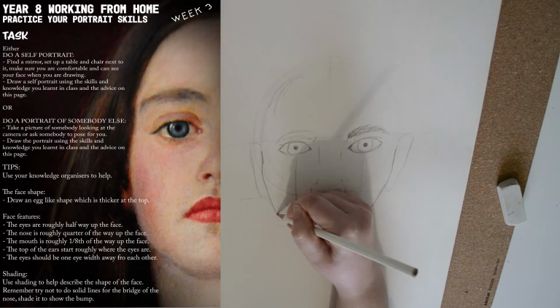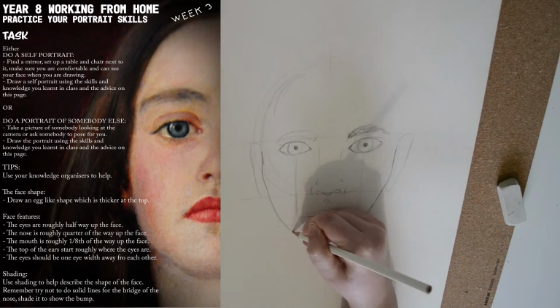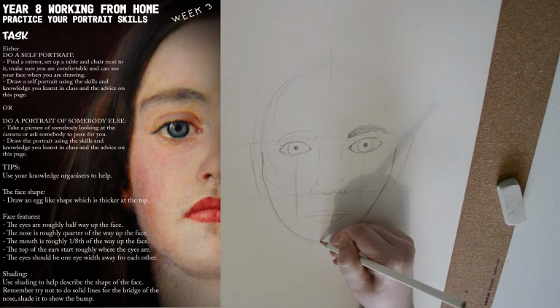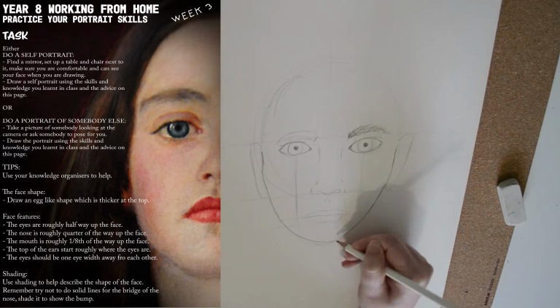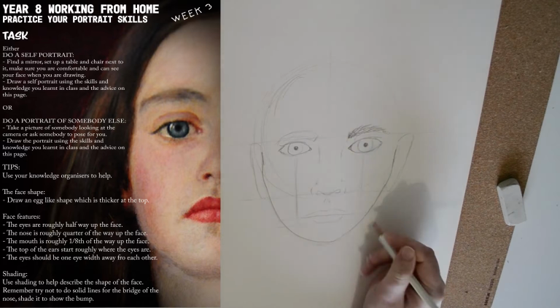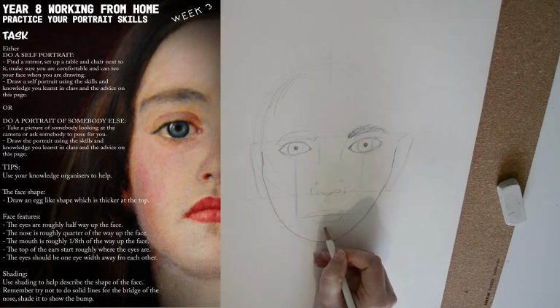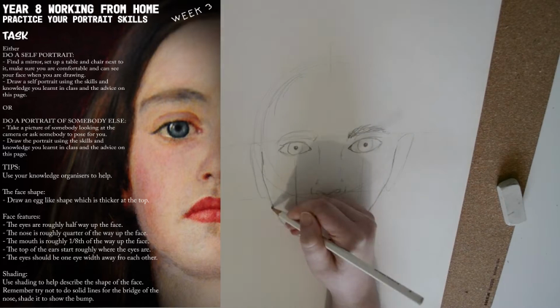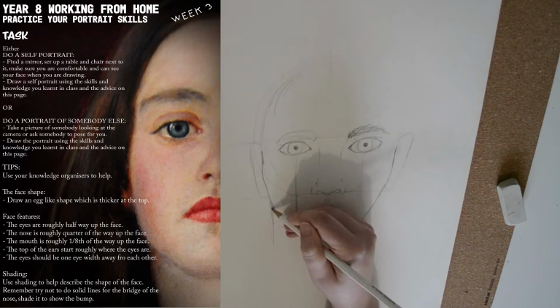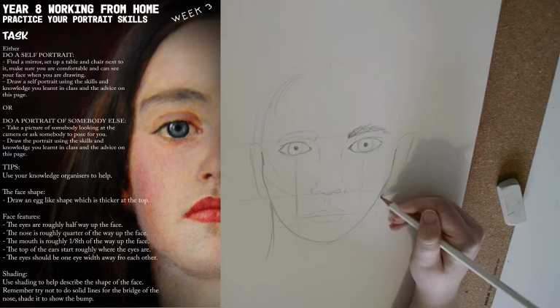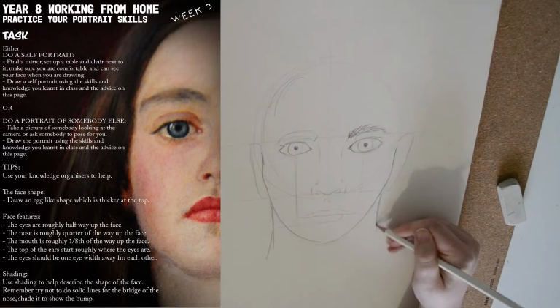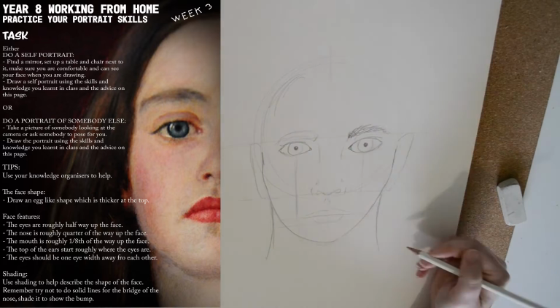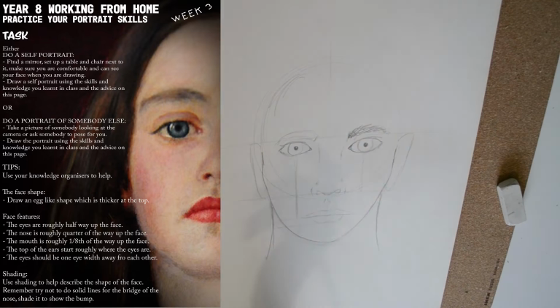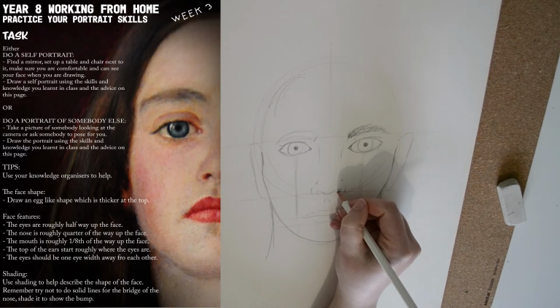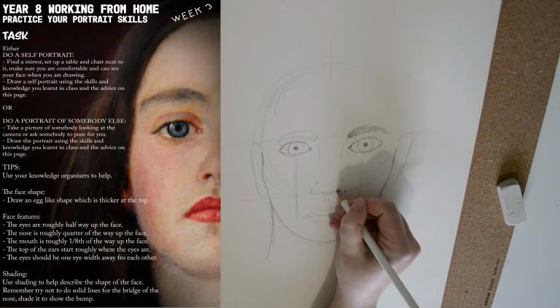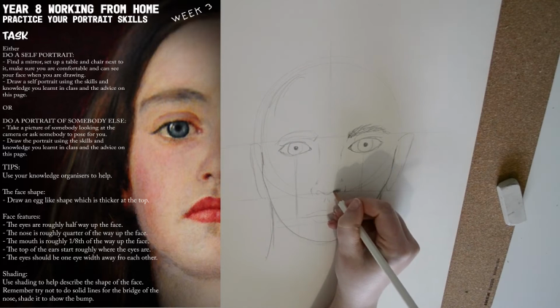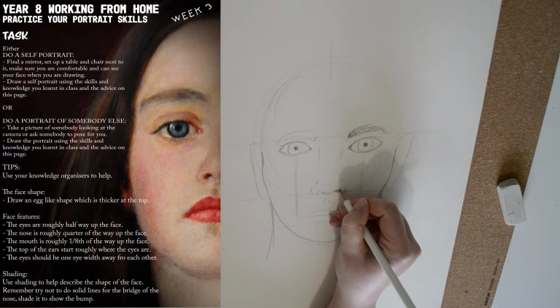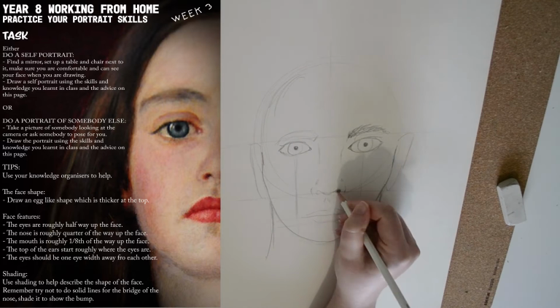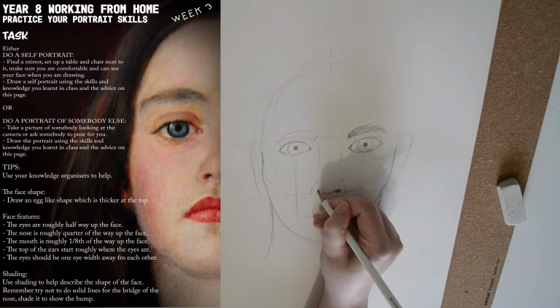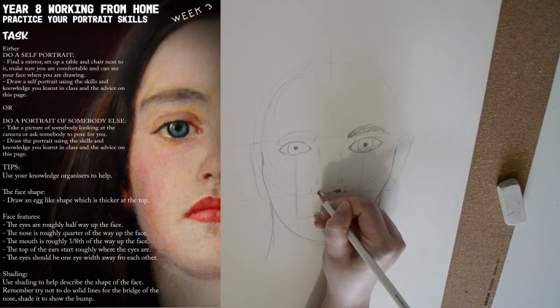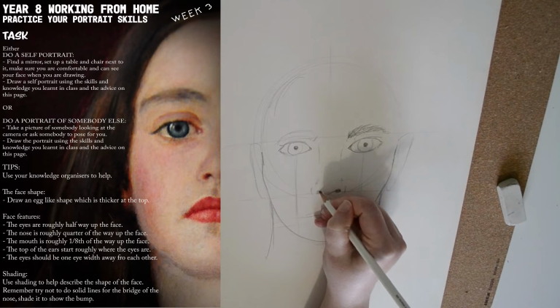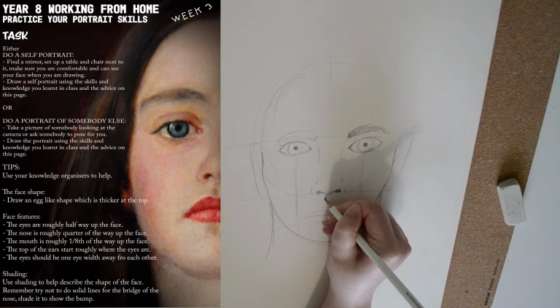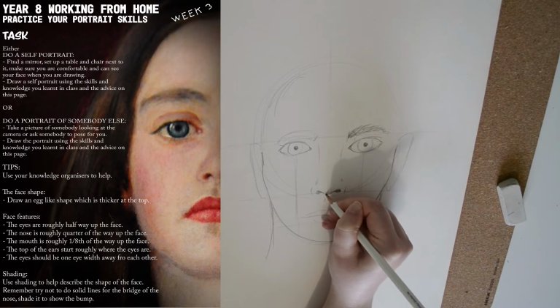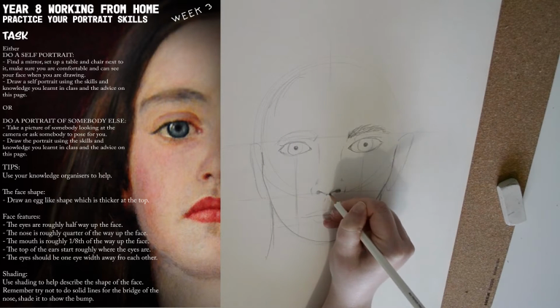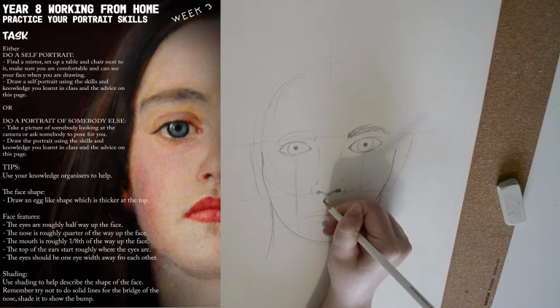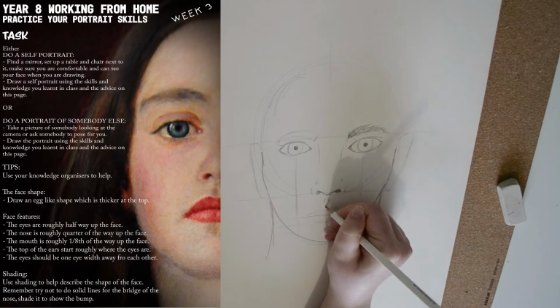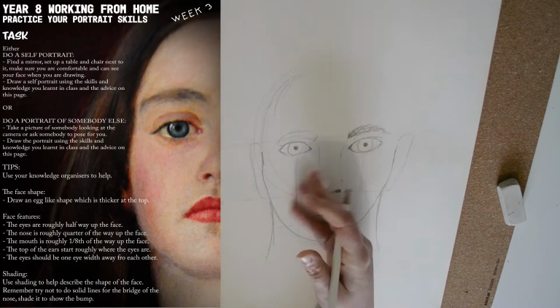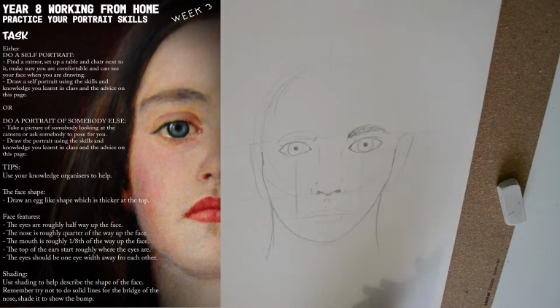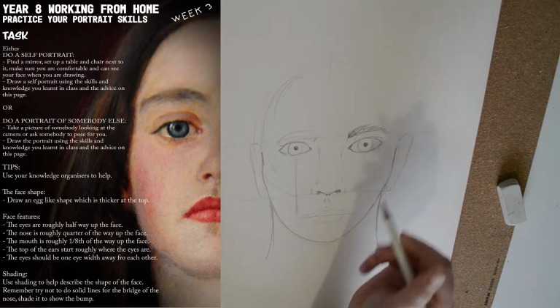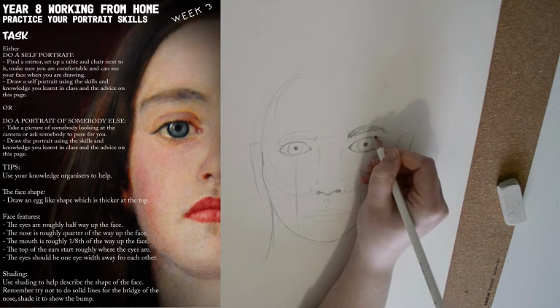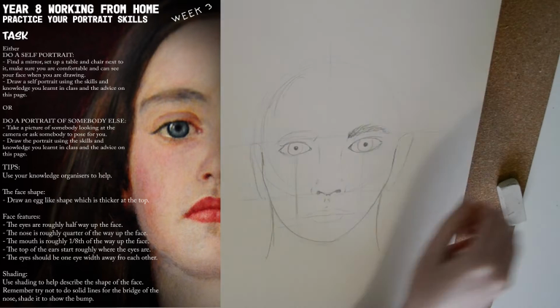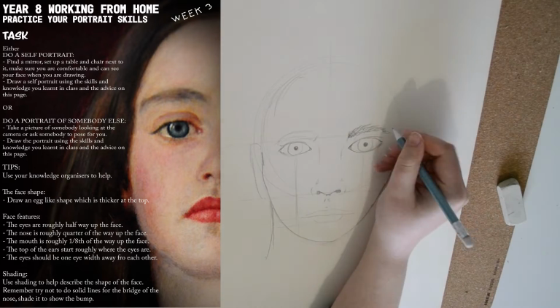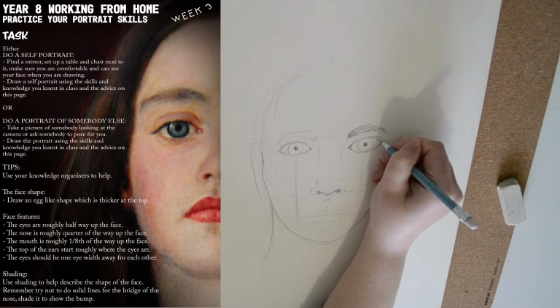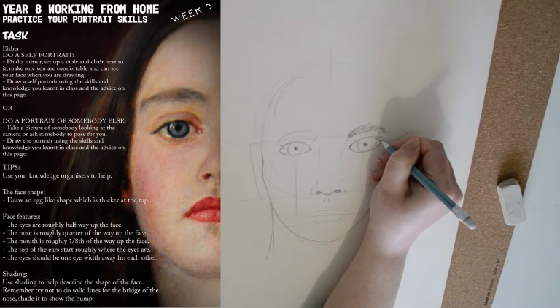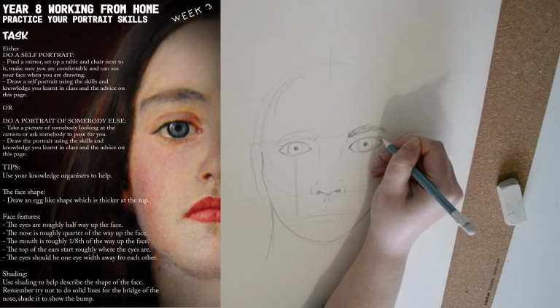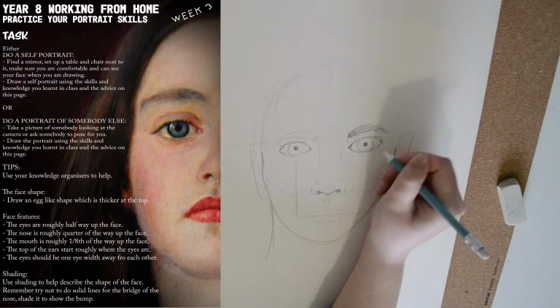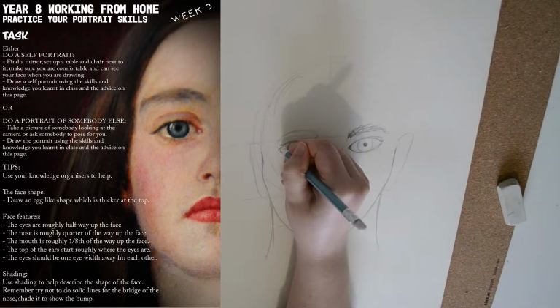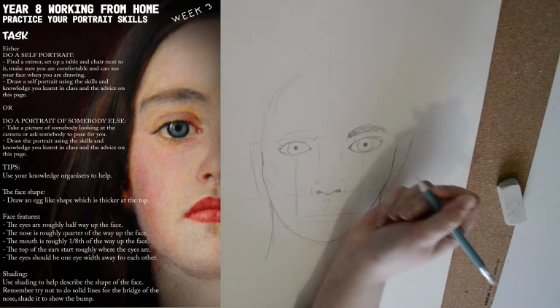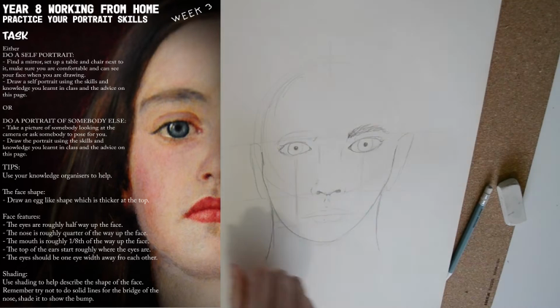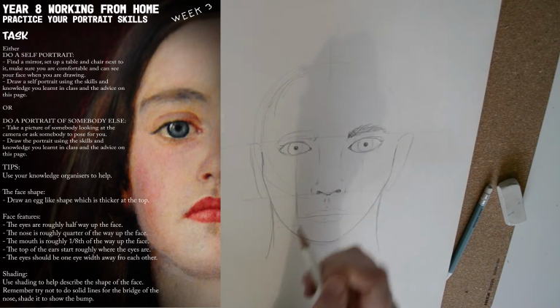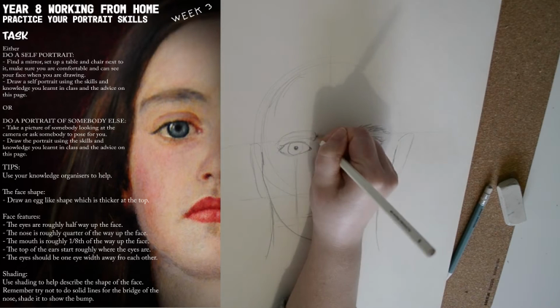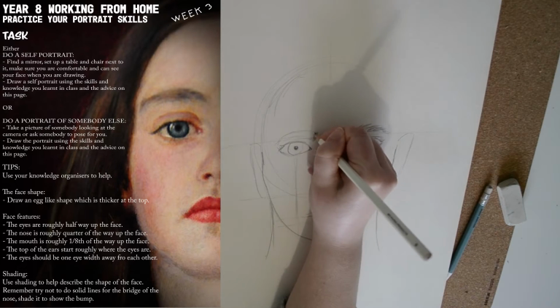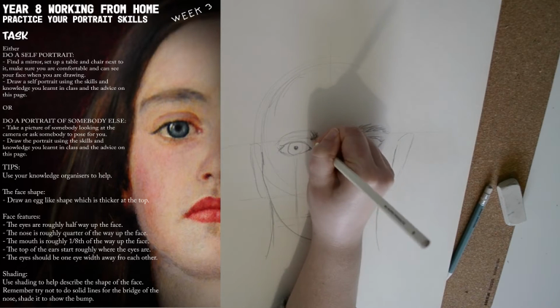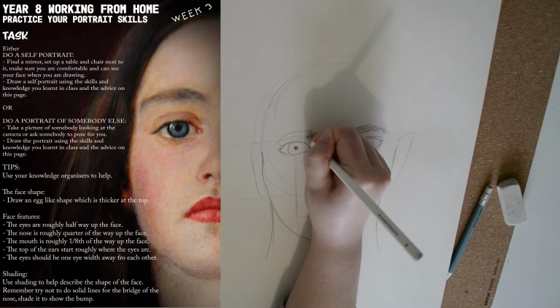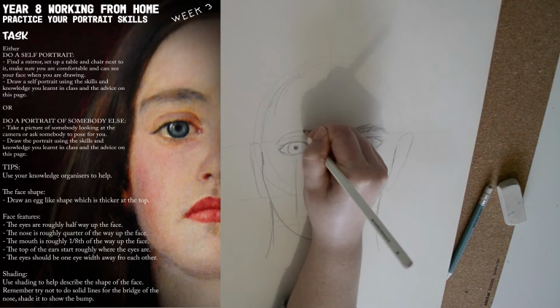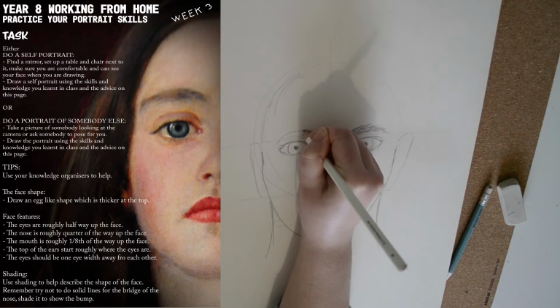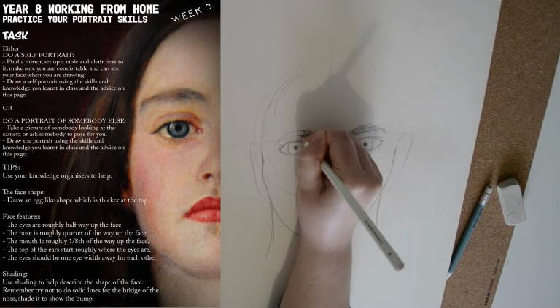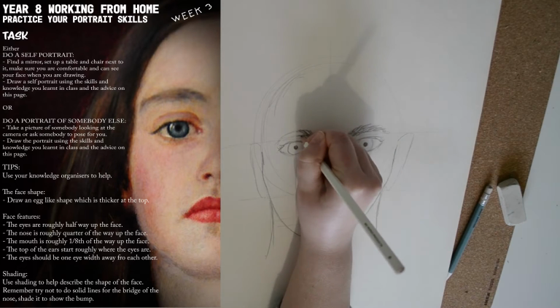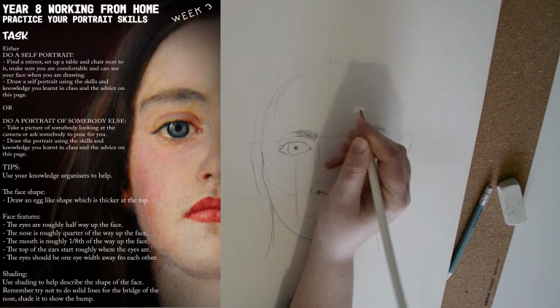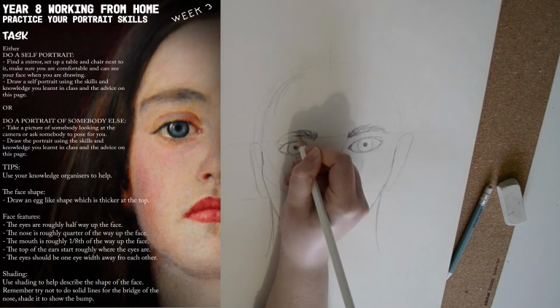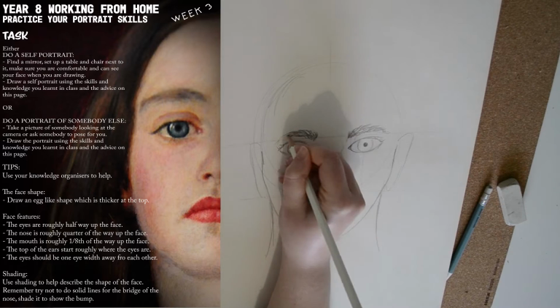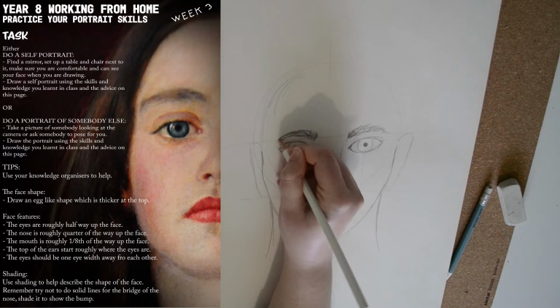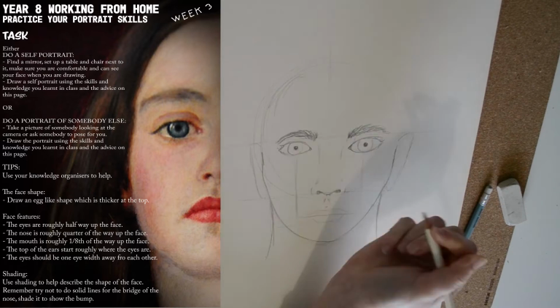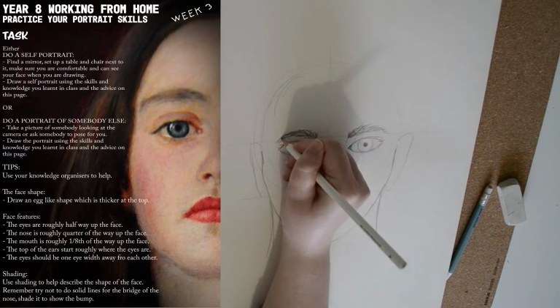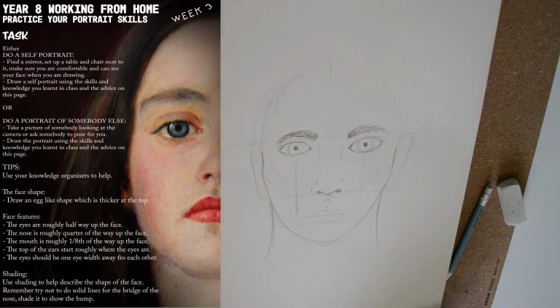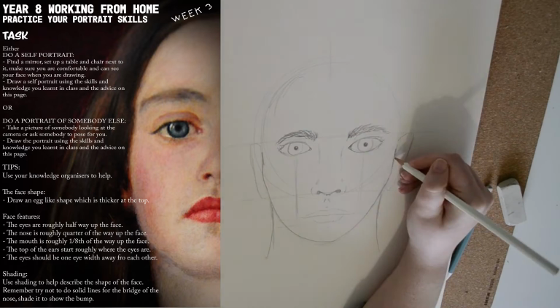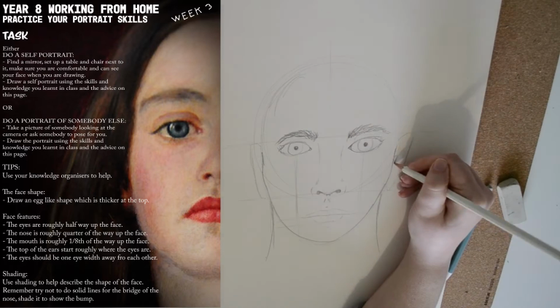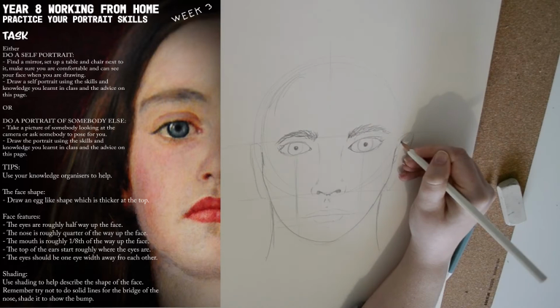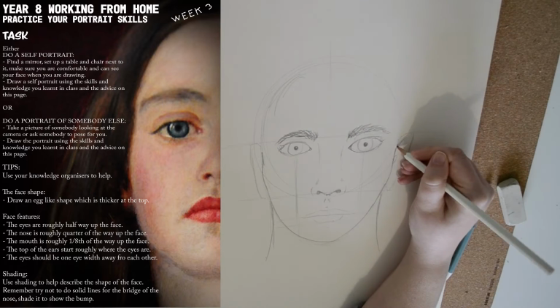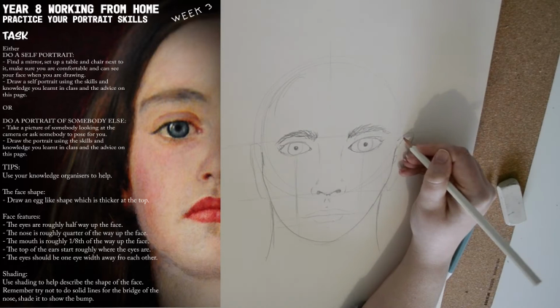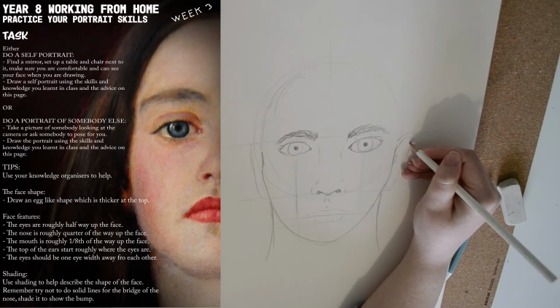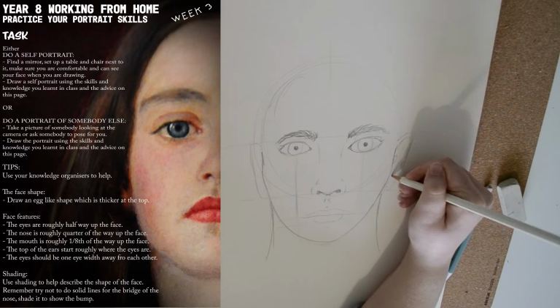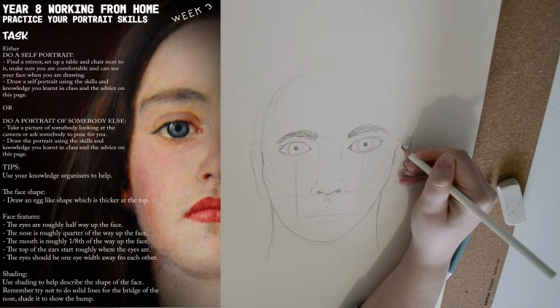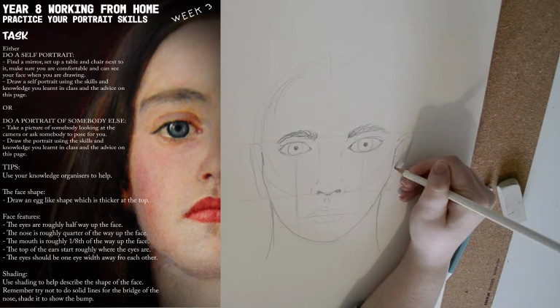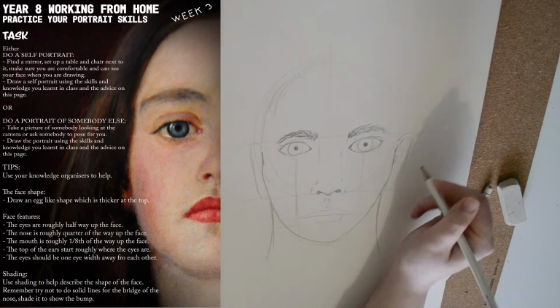At this point you can start to make your outline a little bit darker, and just define your shapes a little bit better.